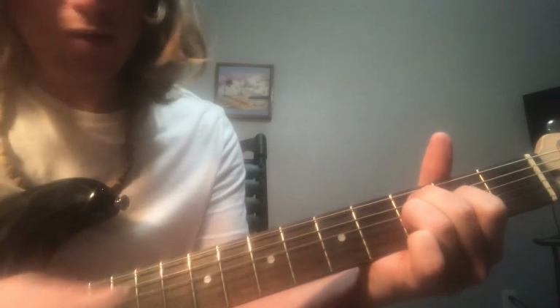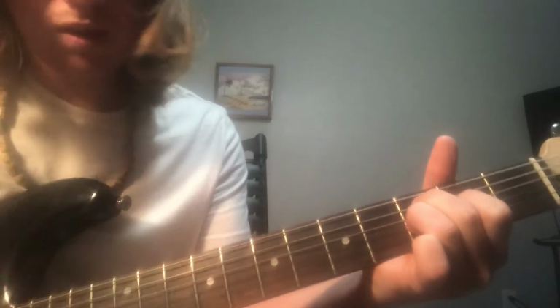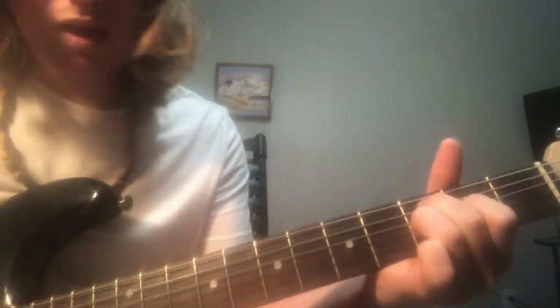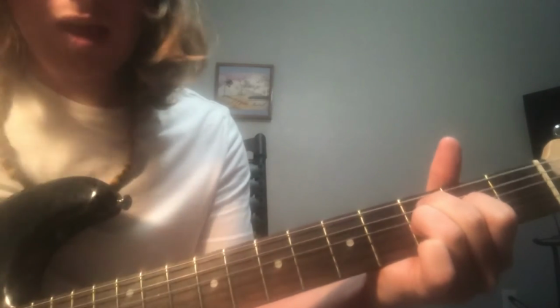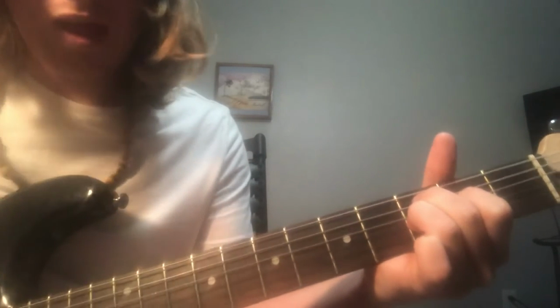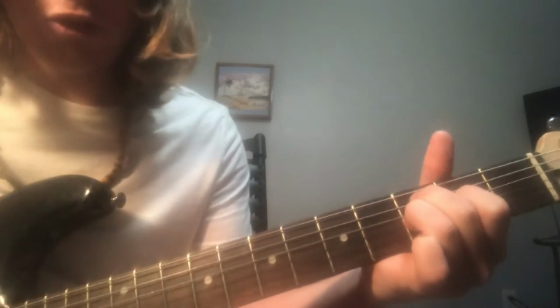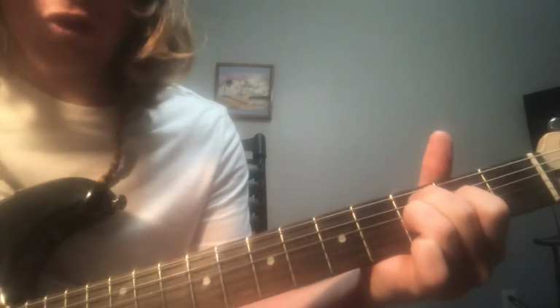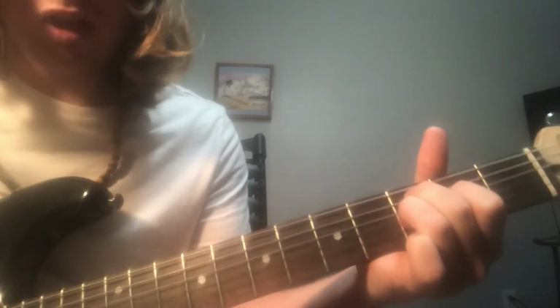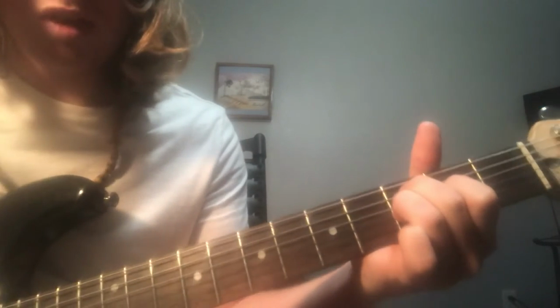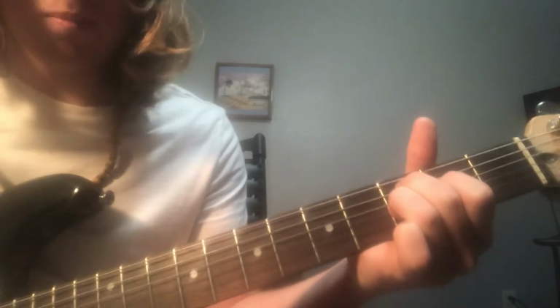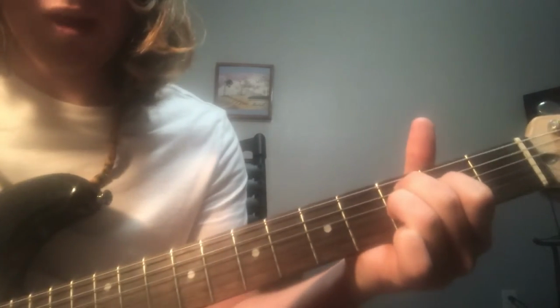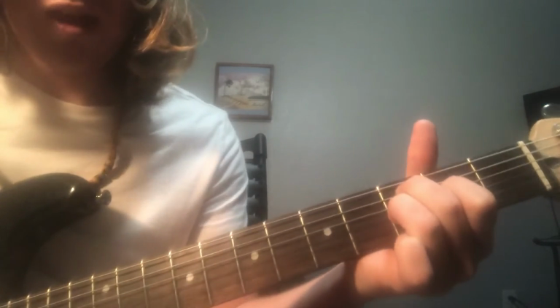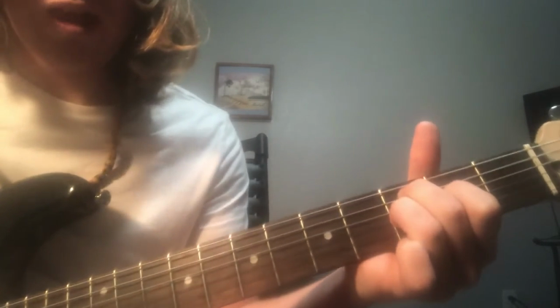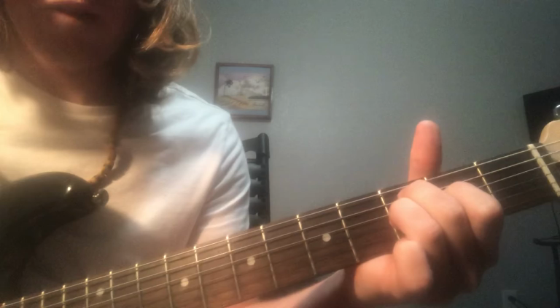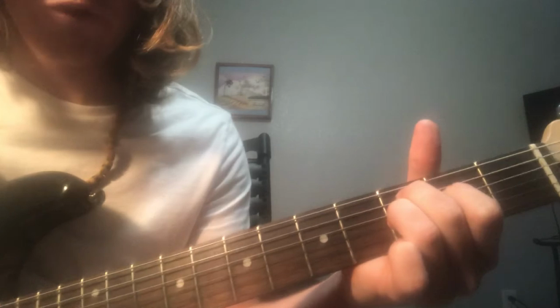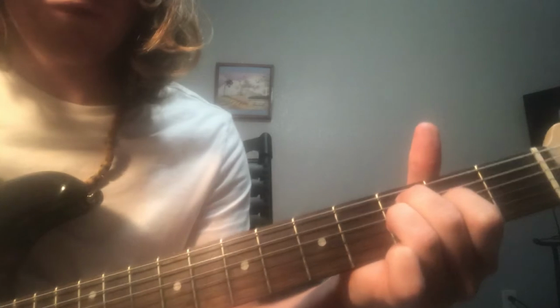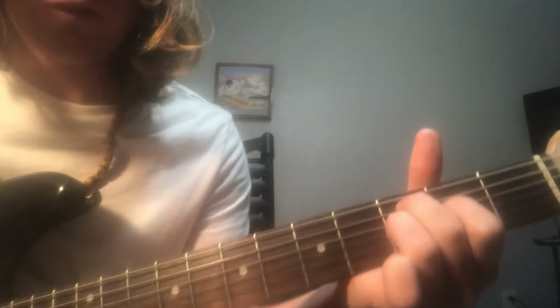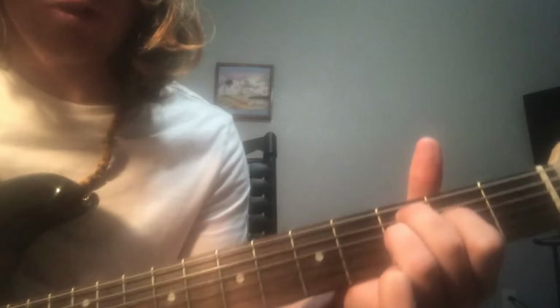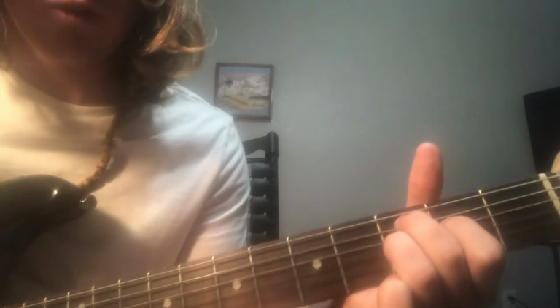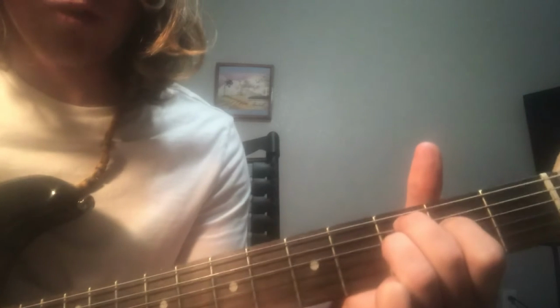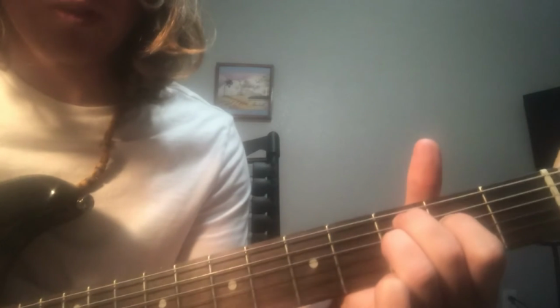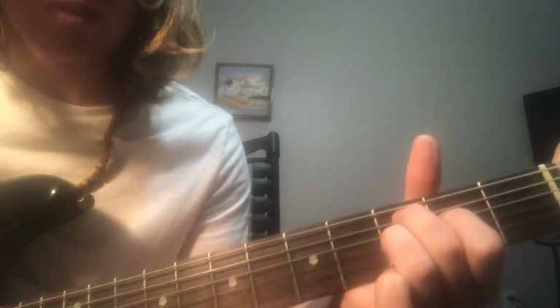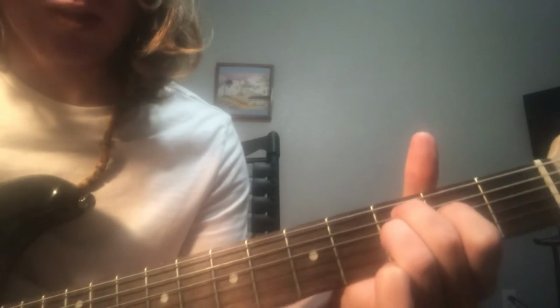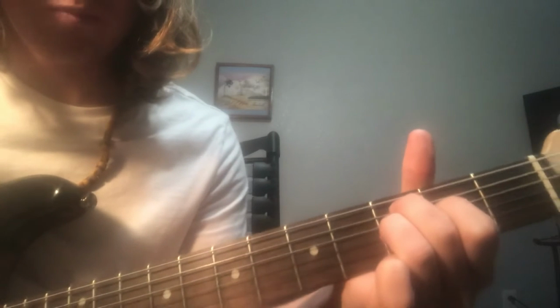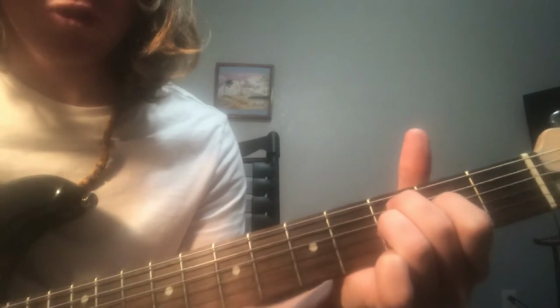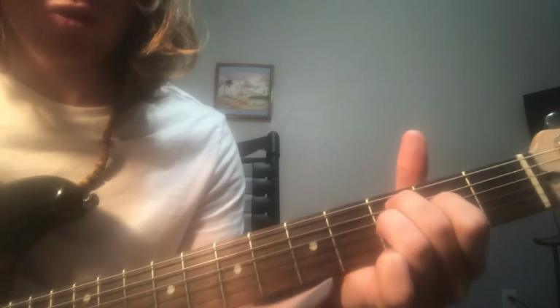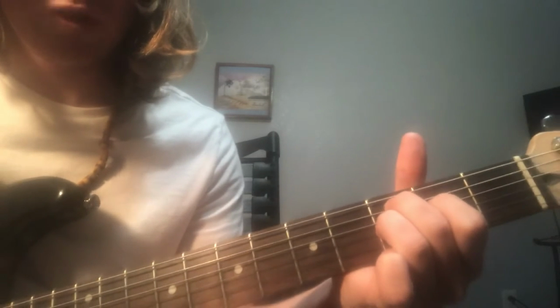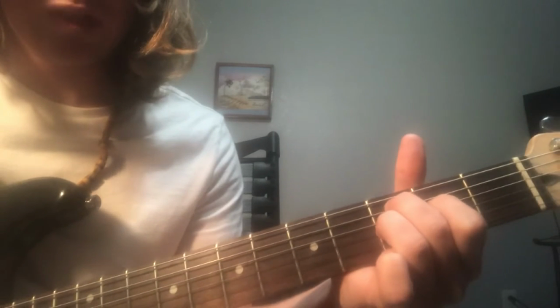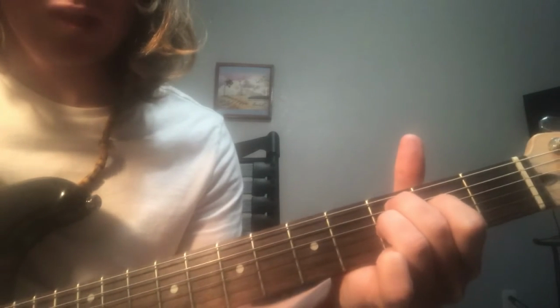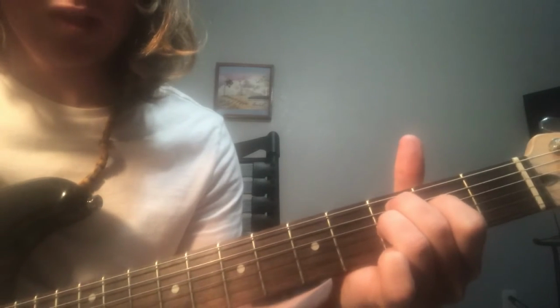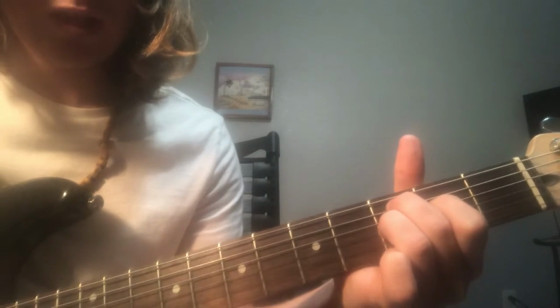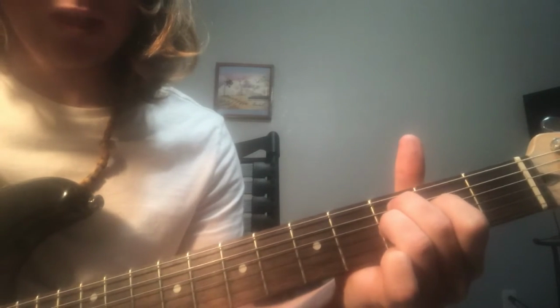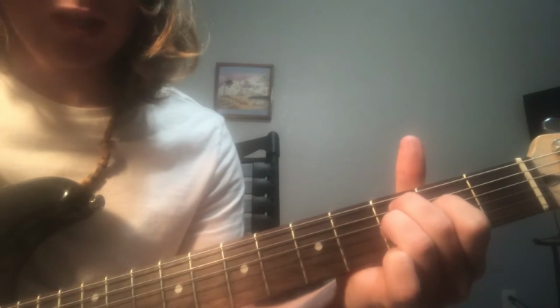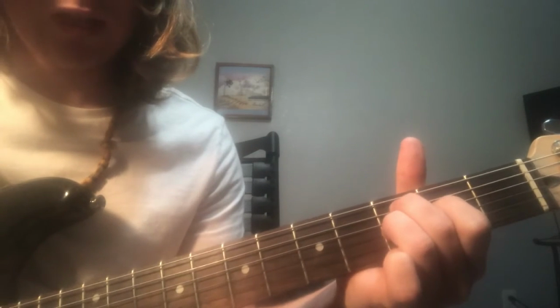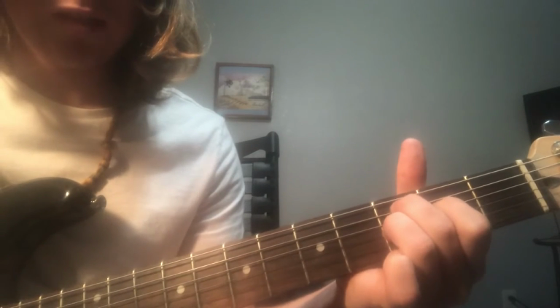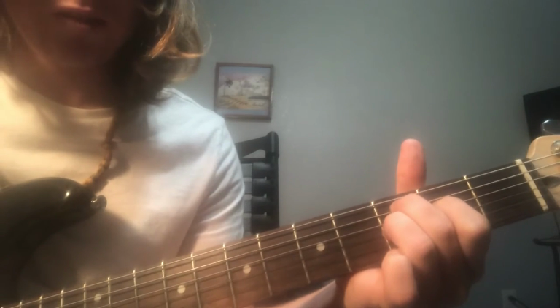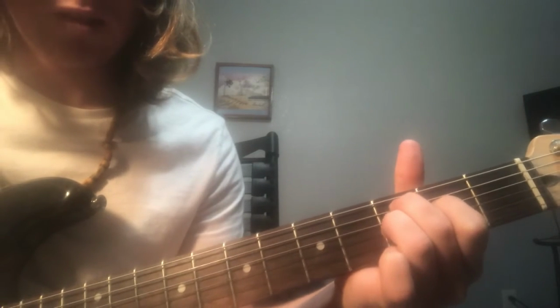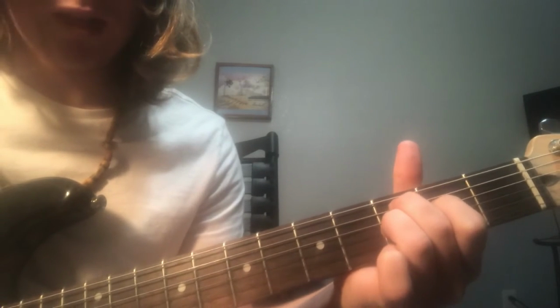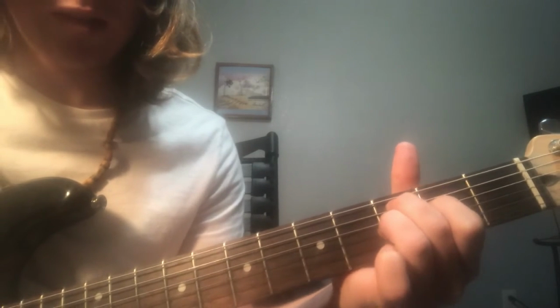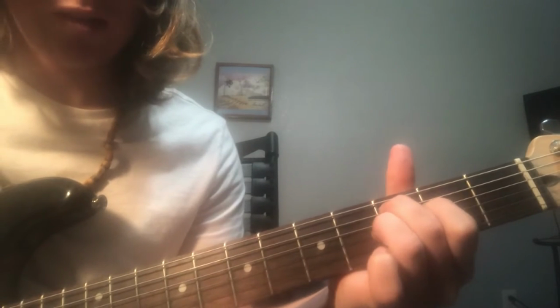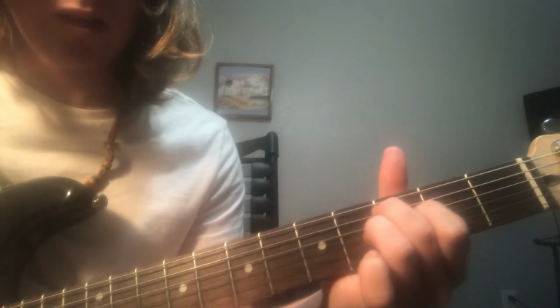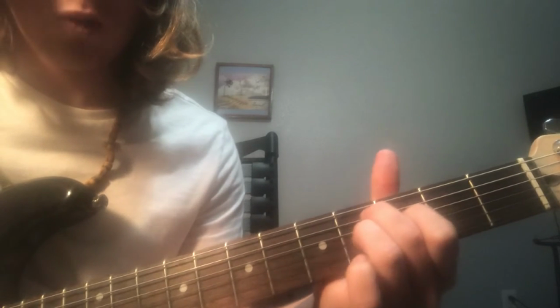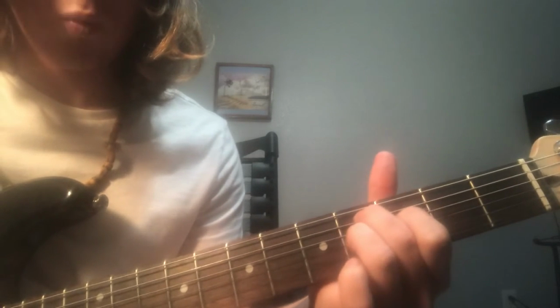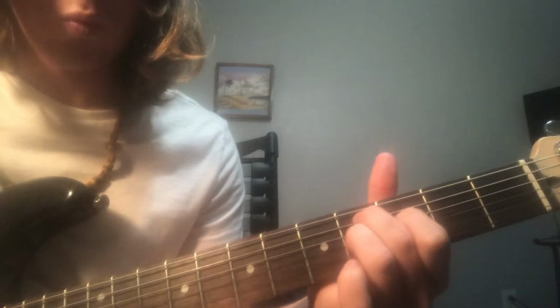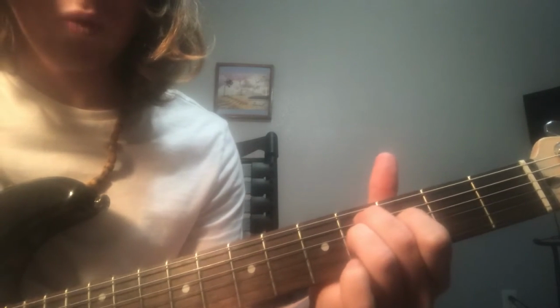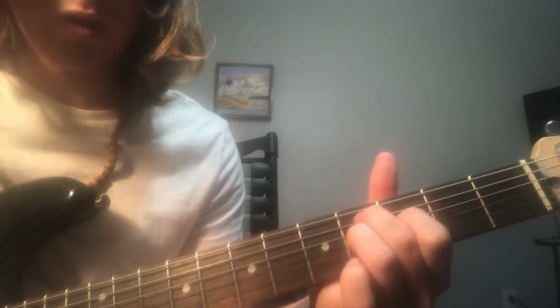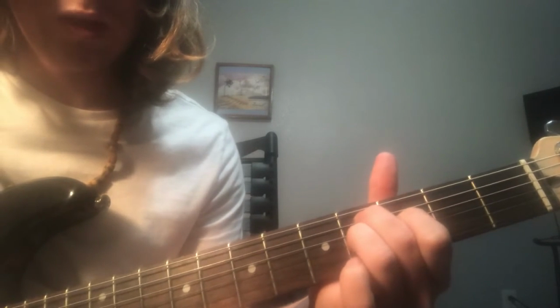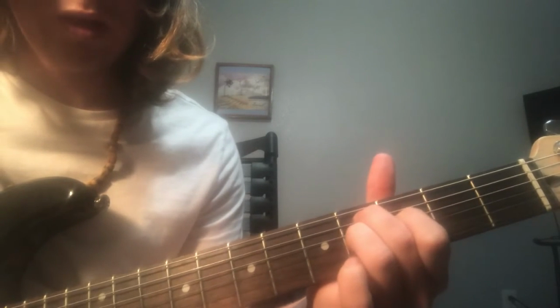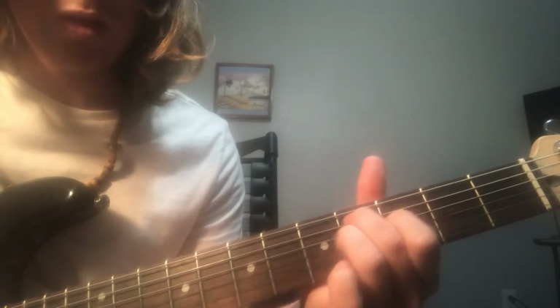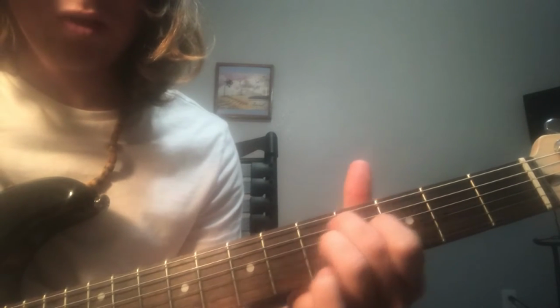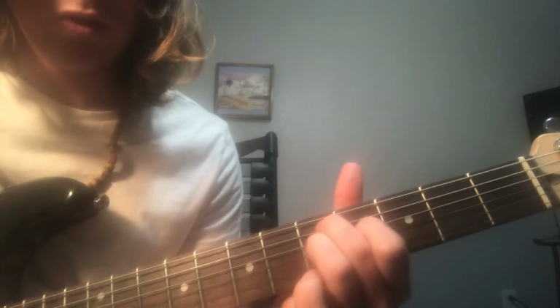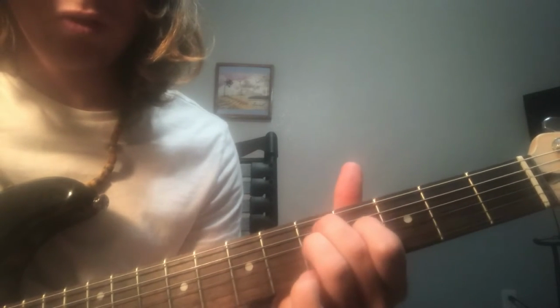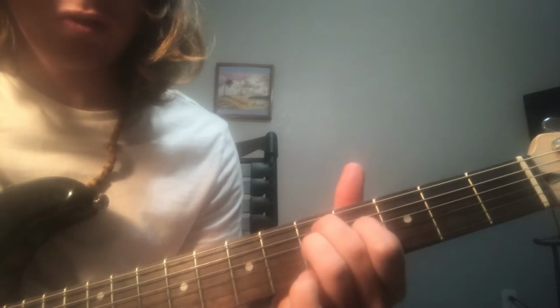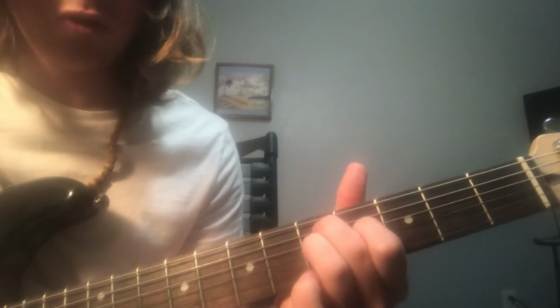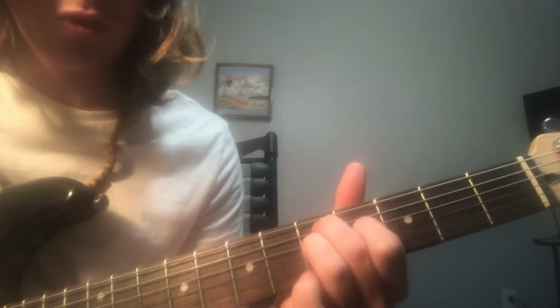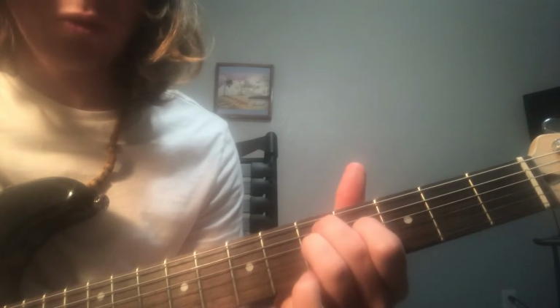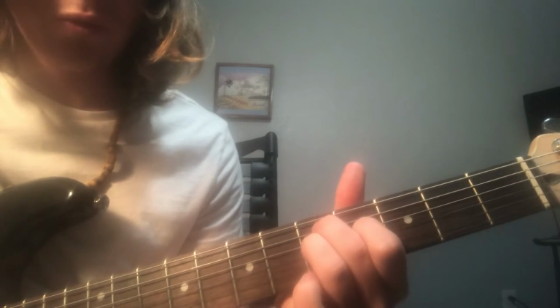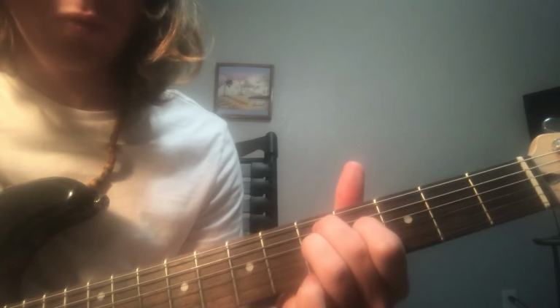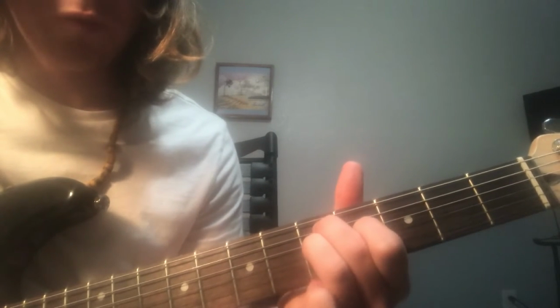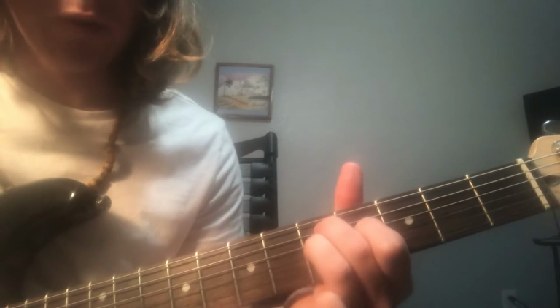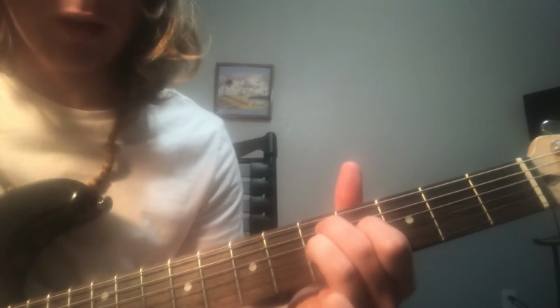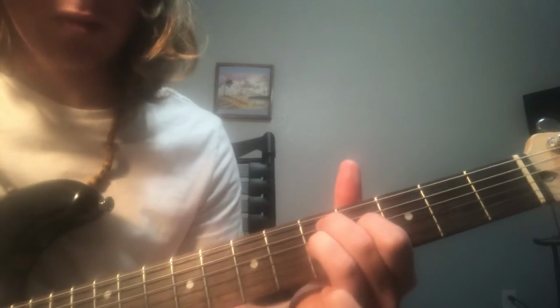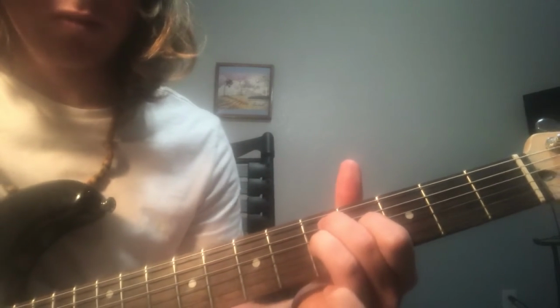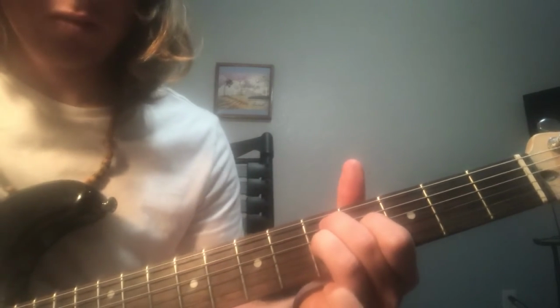And you keep every finger on the same string and slide it down one to two frets.